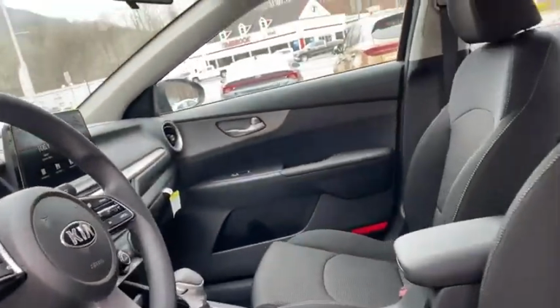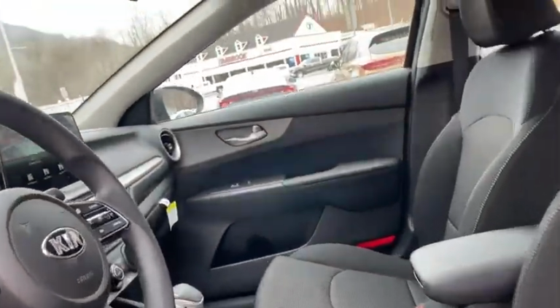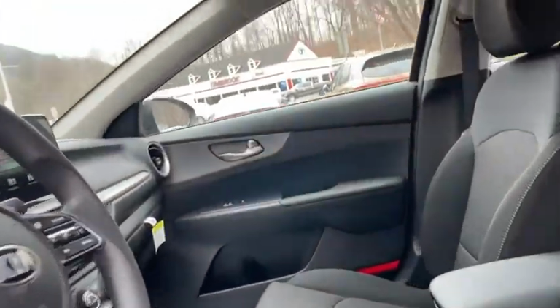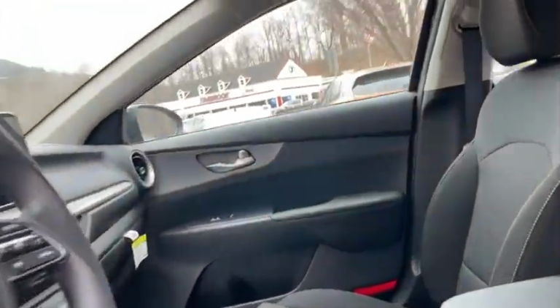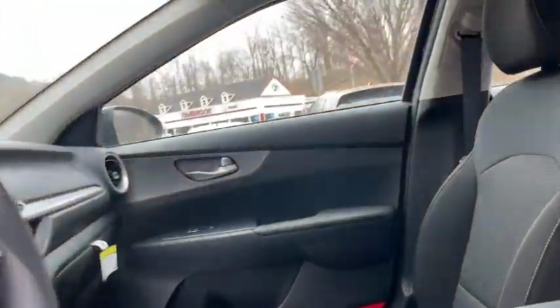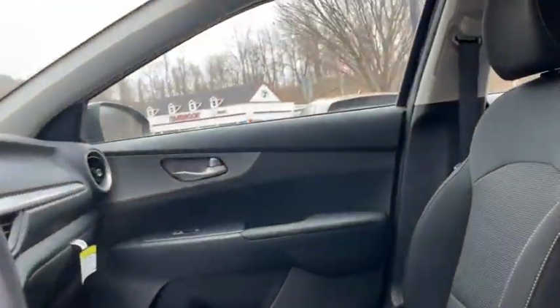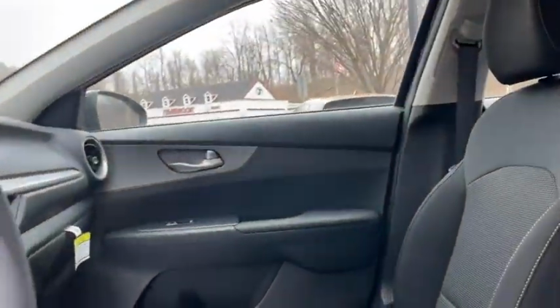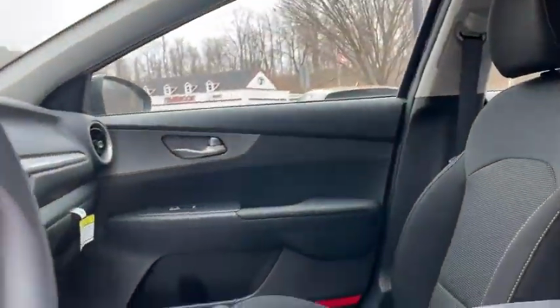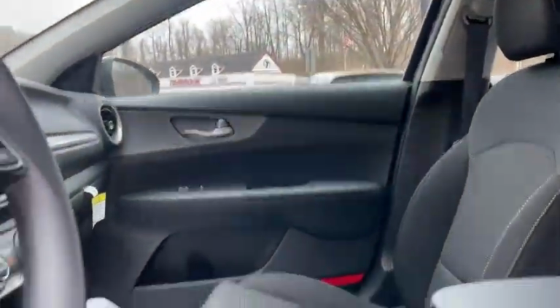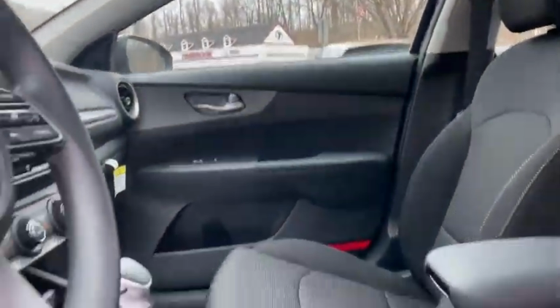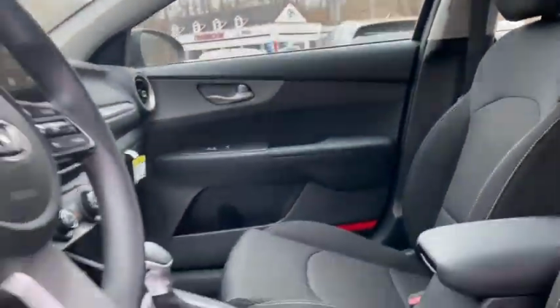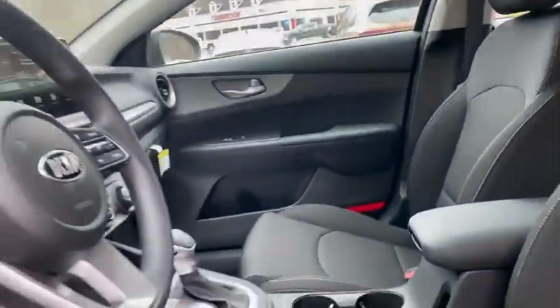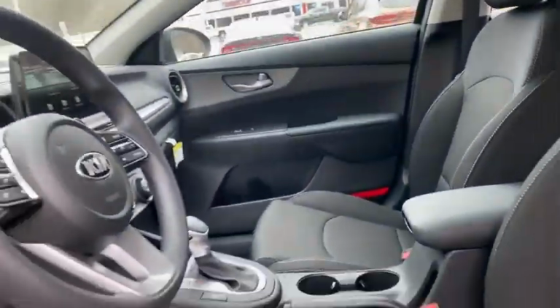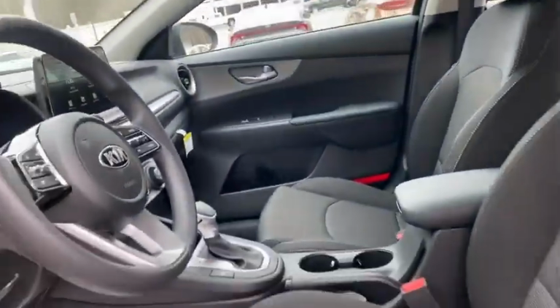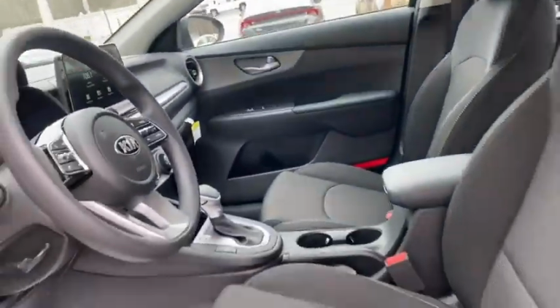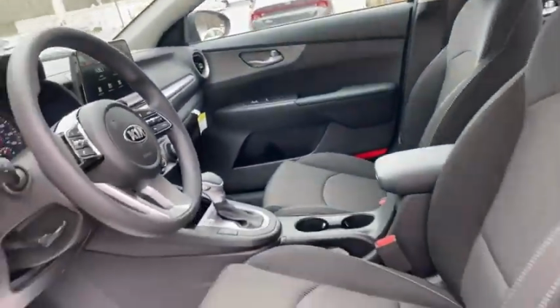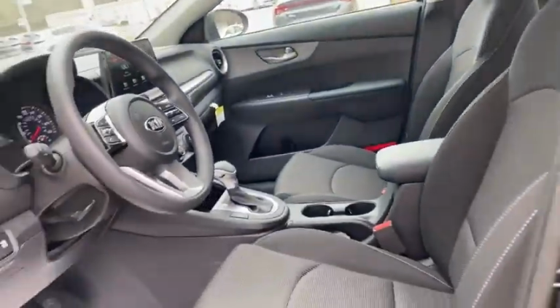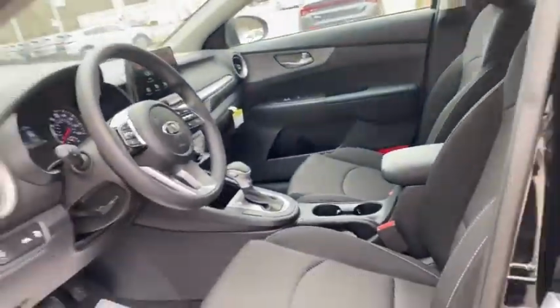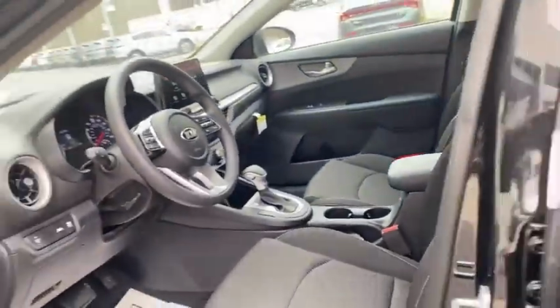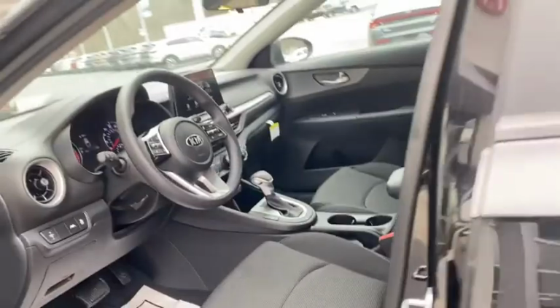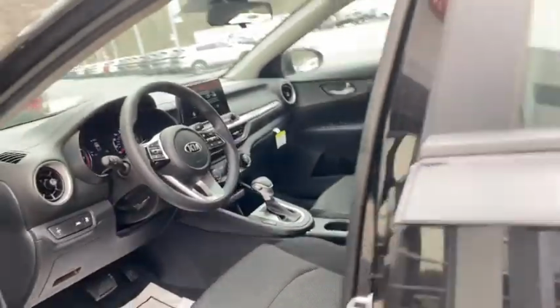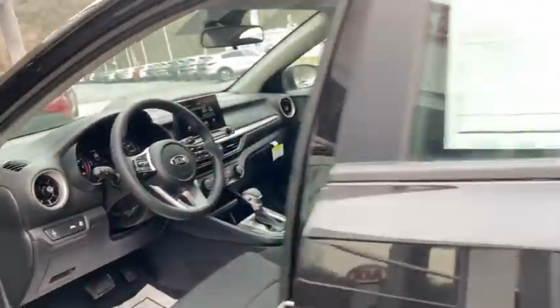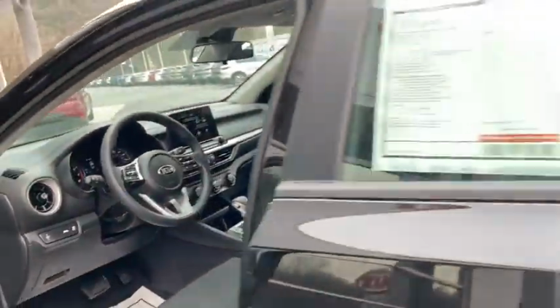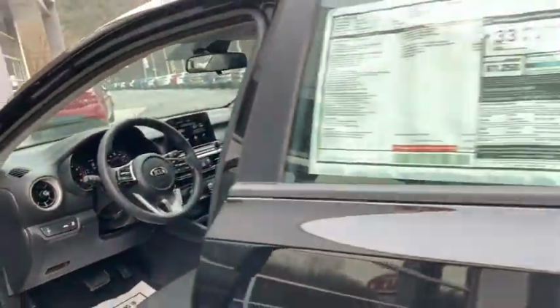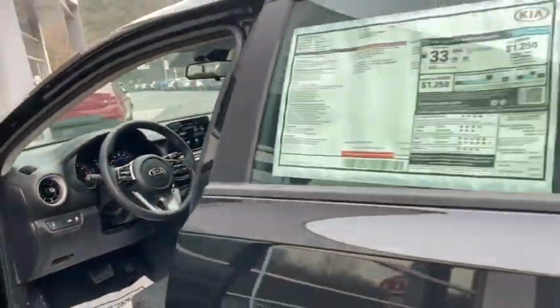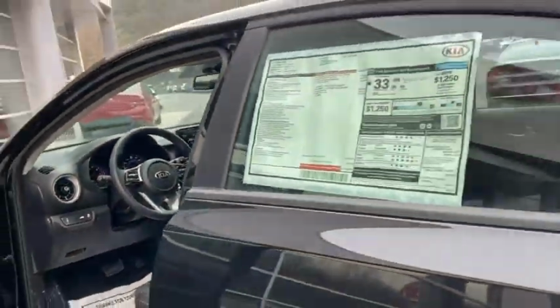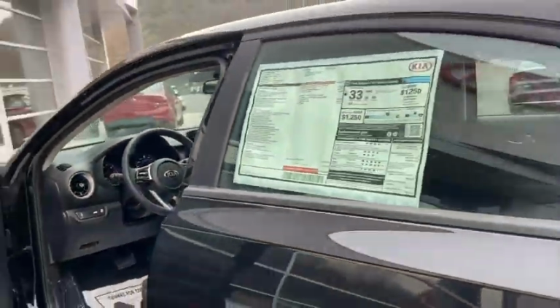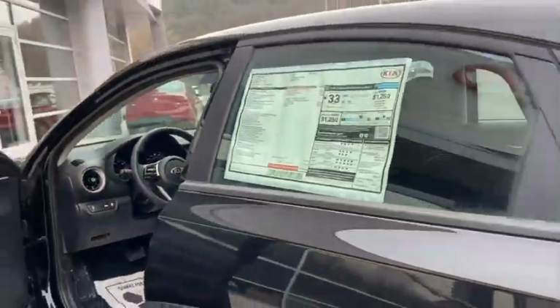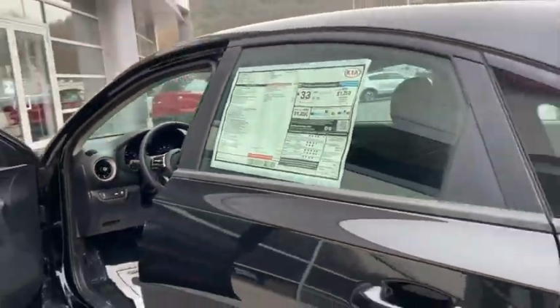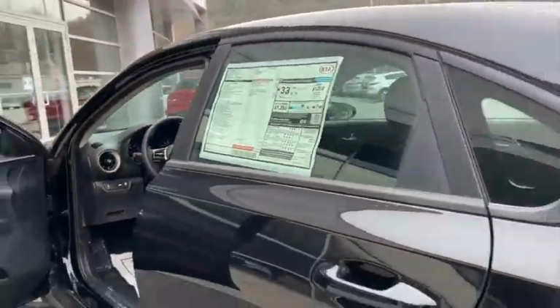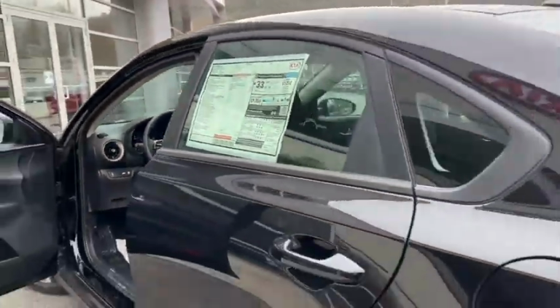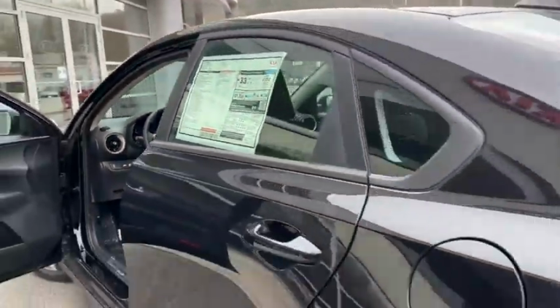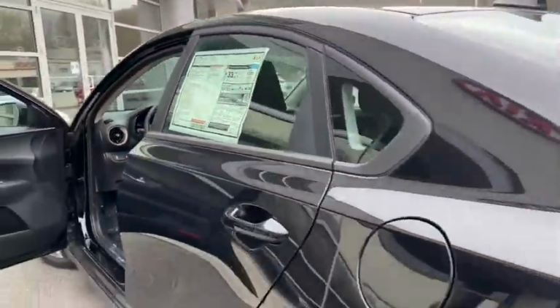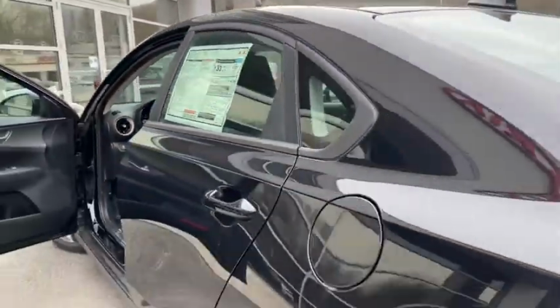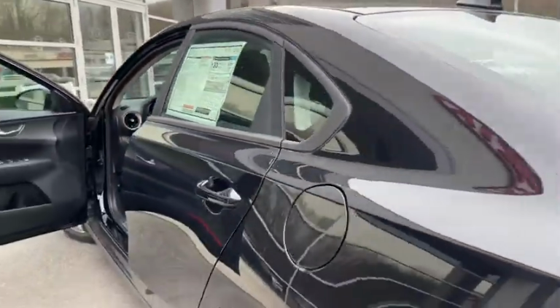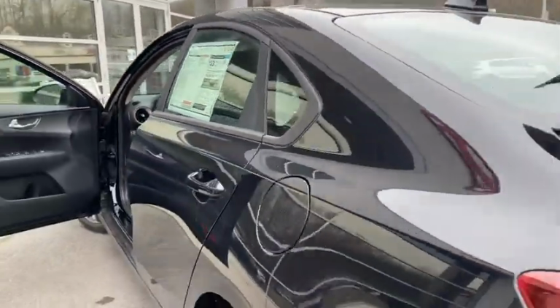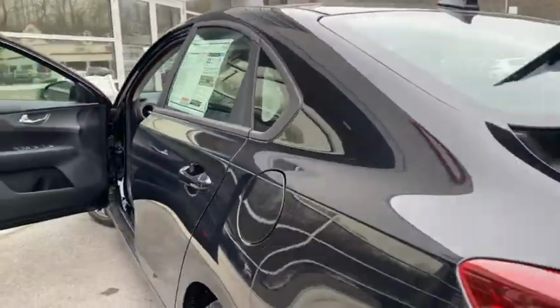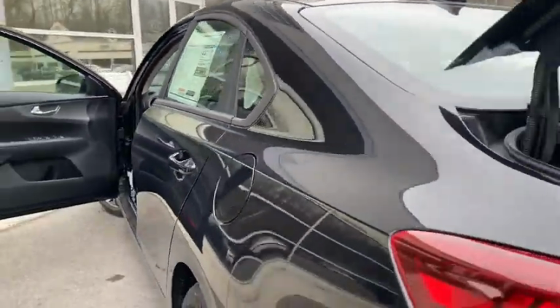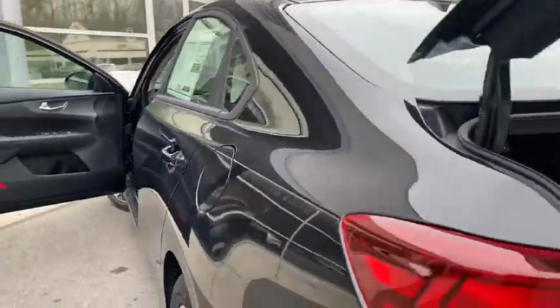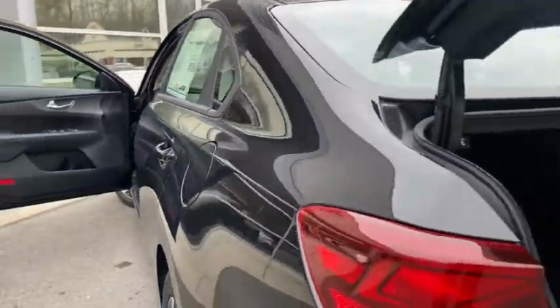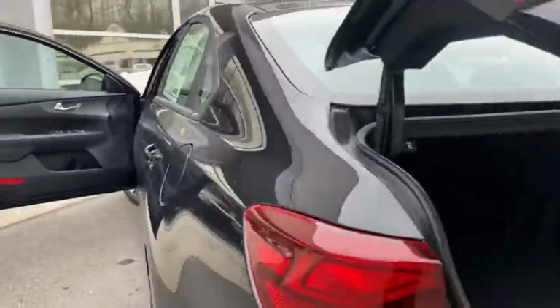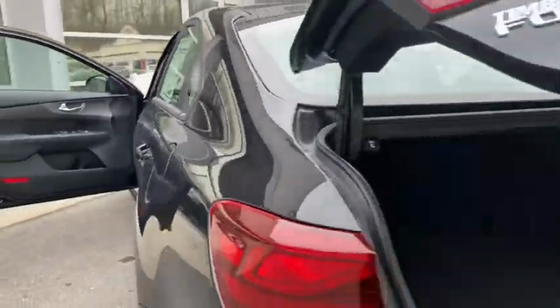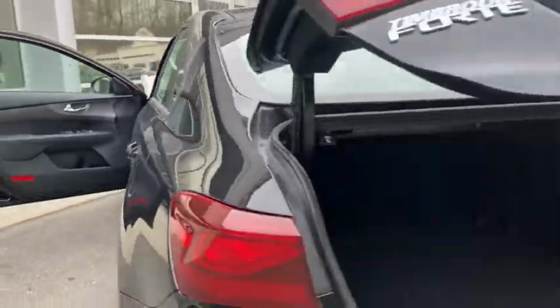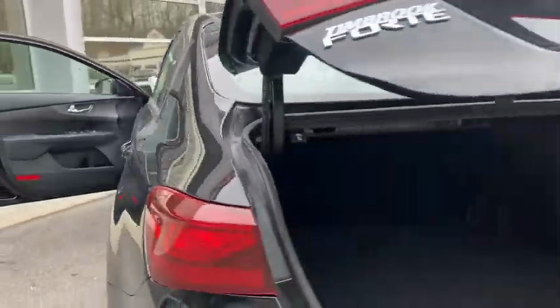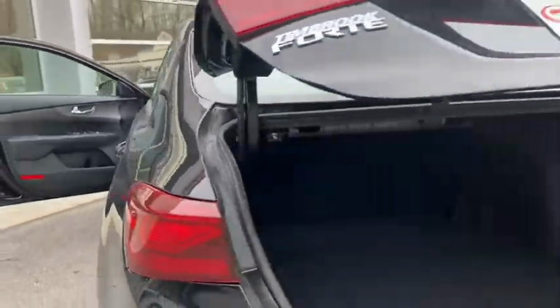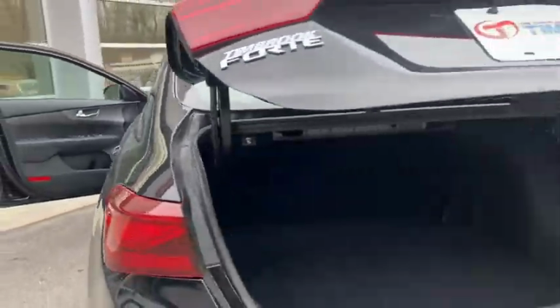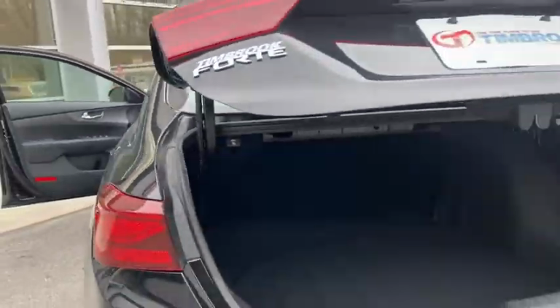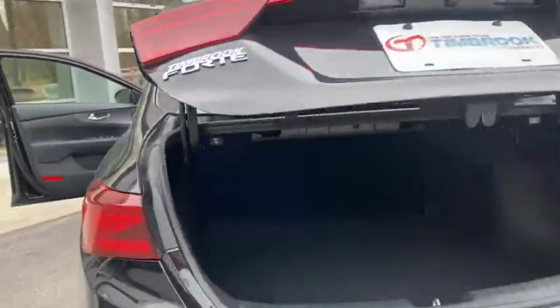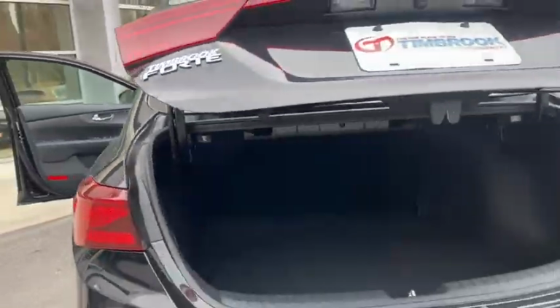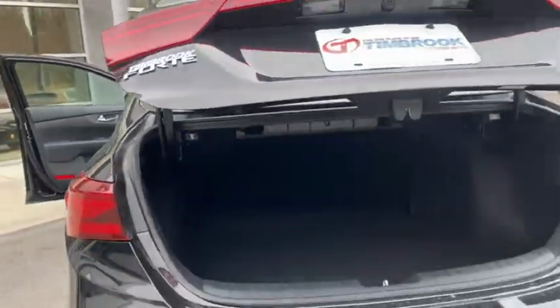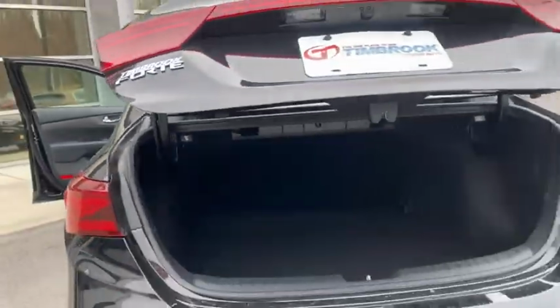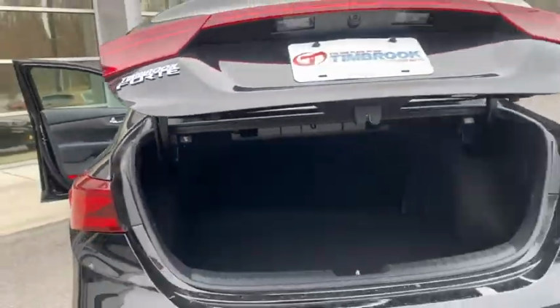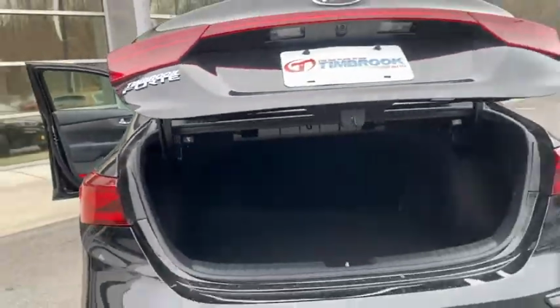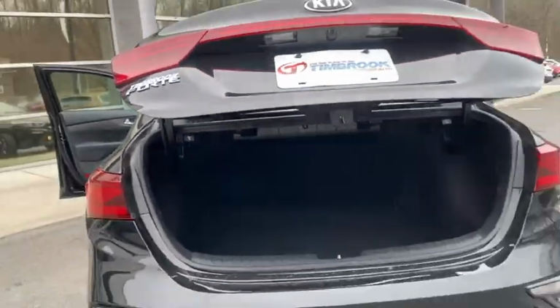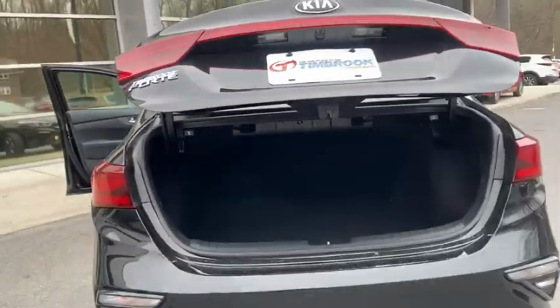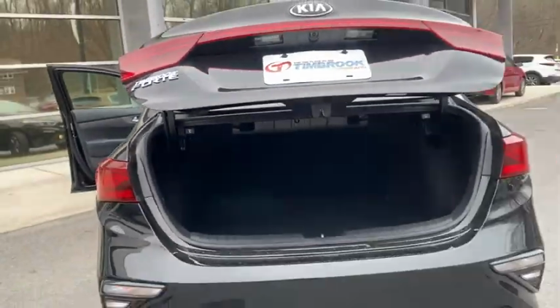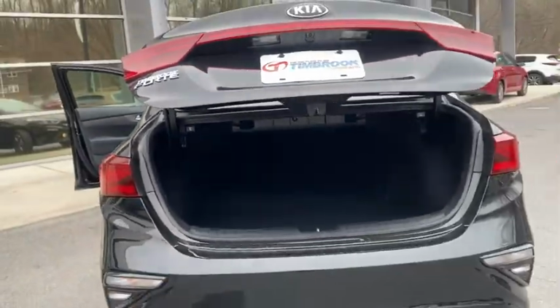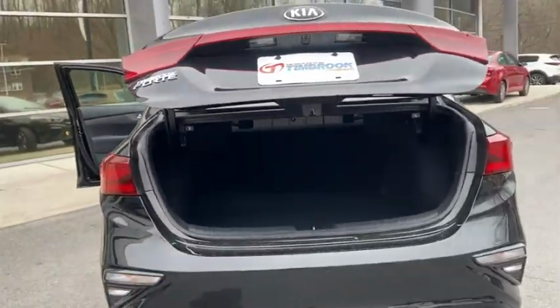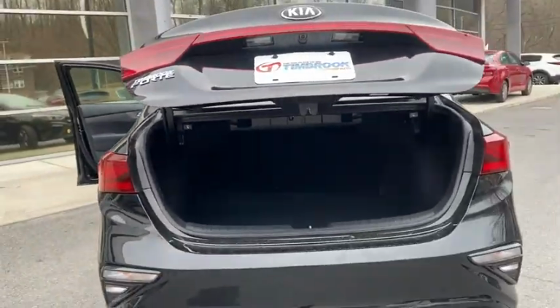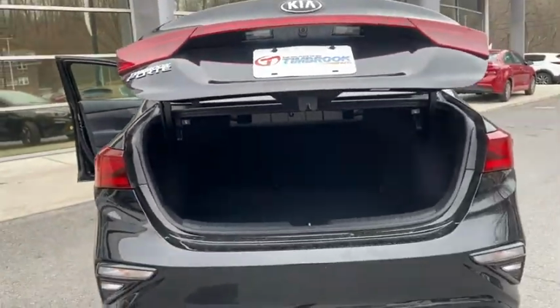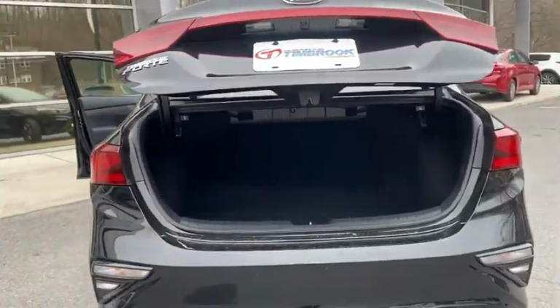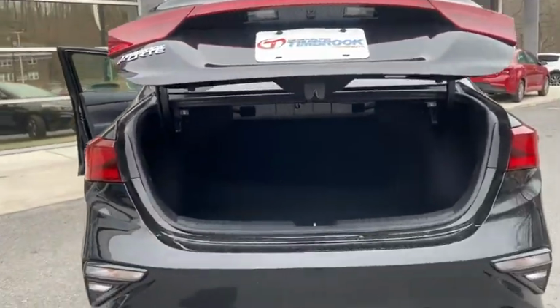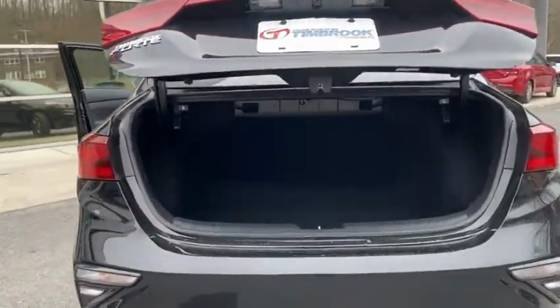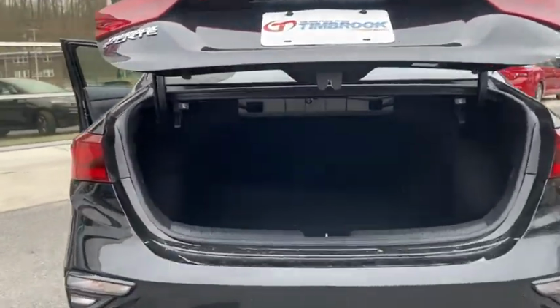Carpeted floor mats, remote keyless entry, brake assist, panic alarm, front bucket seats, front reading lamps, driver vanity mirror.